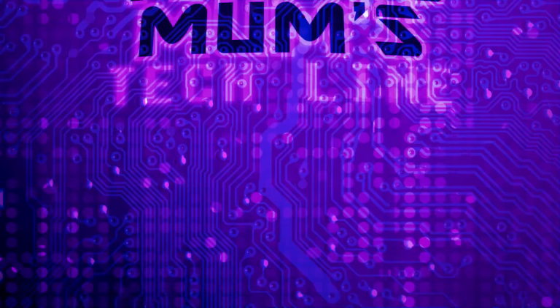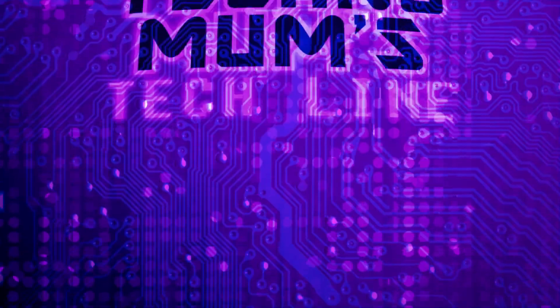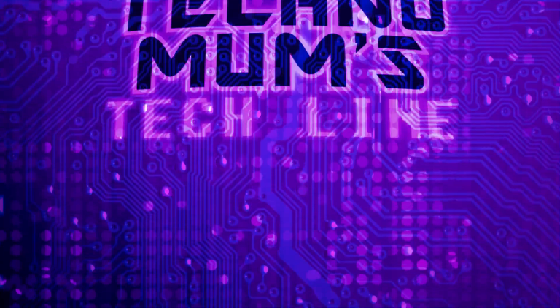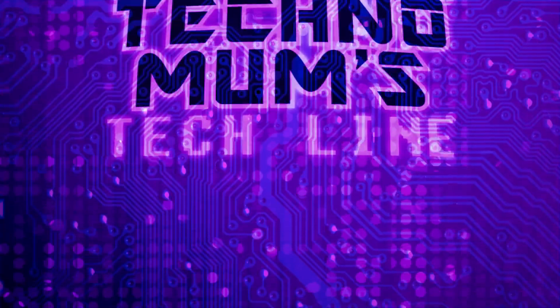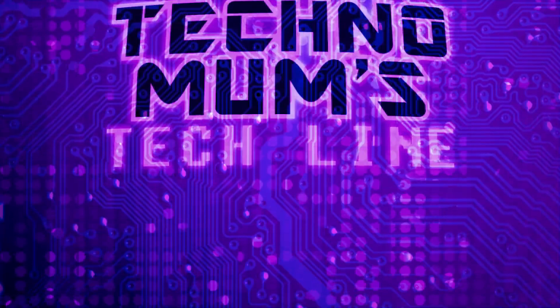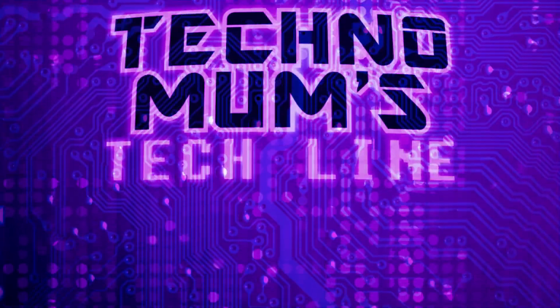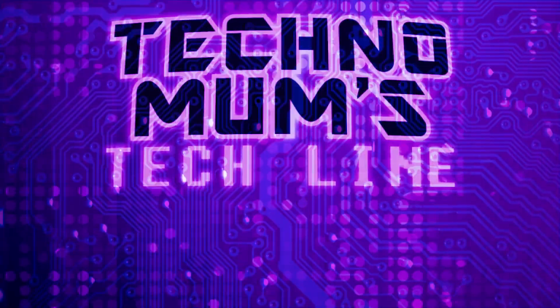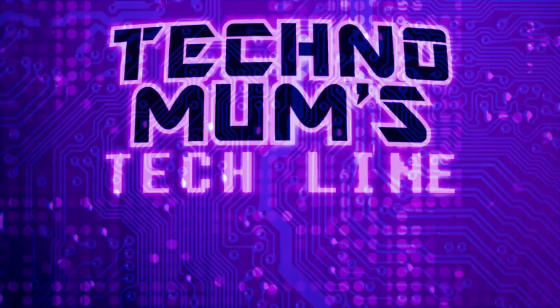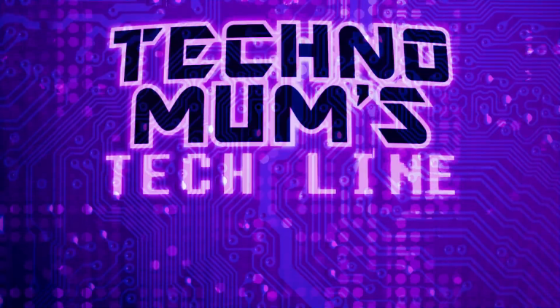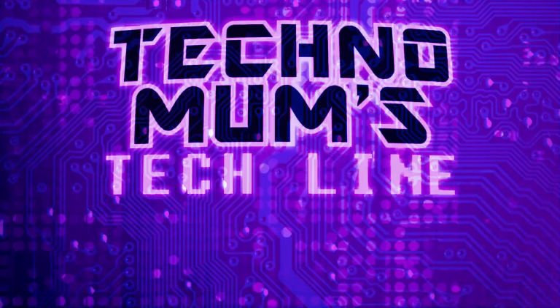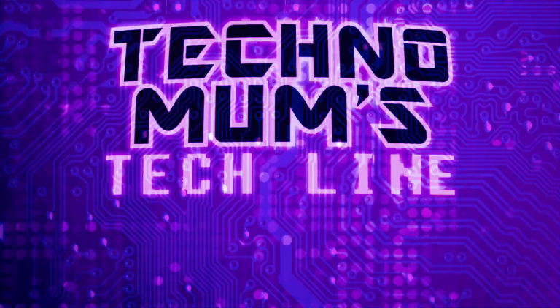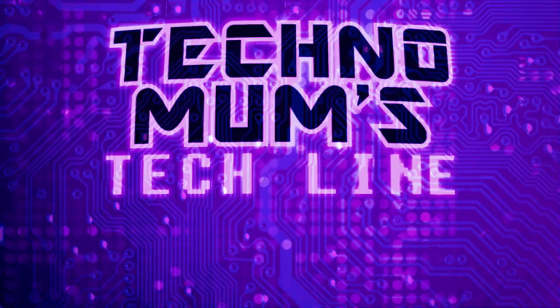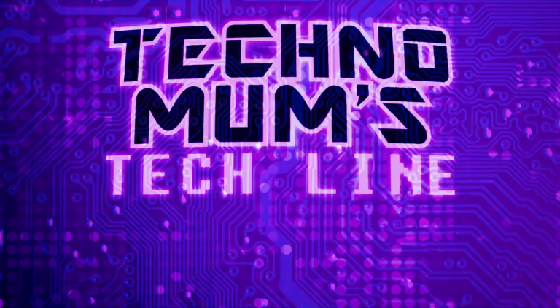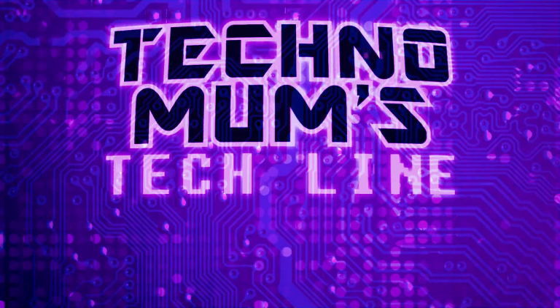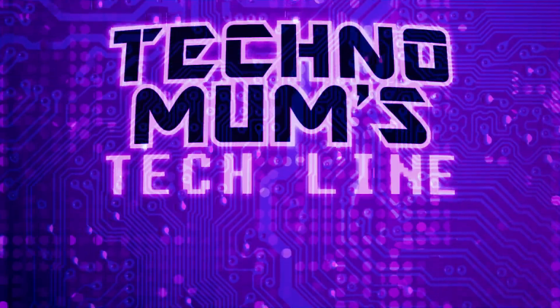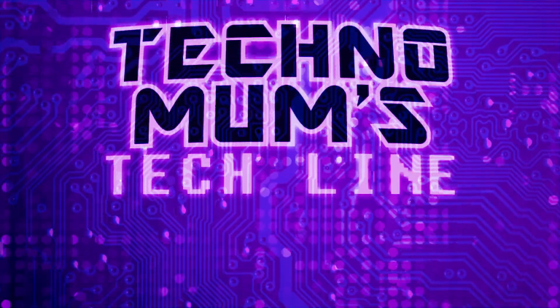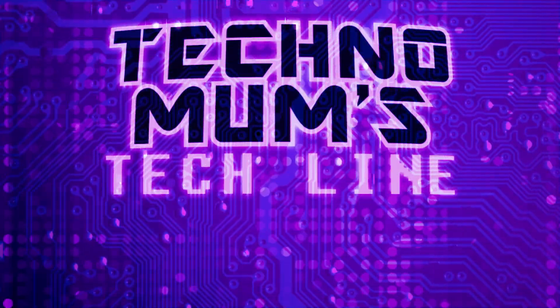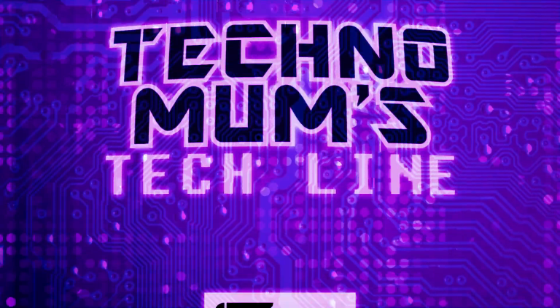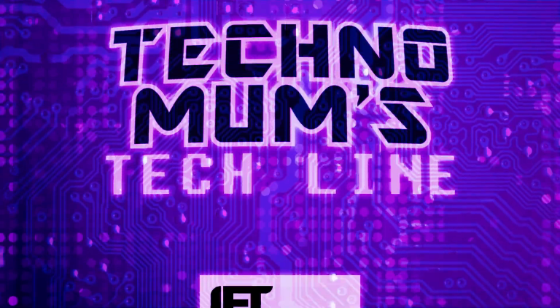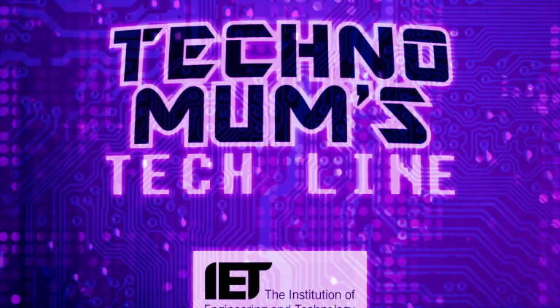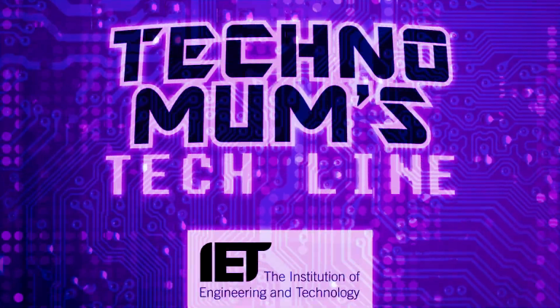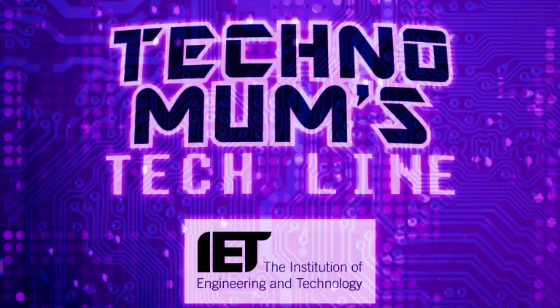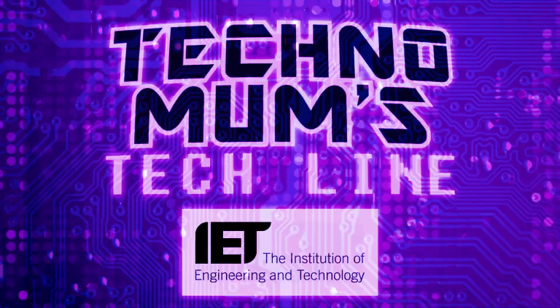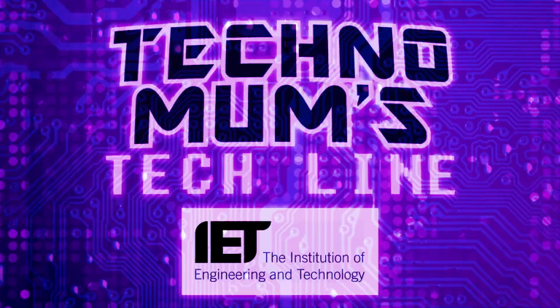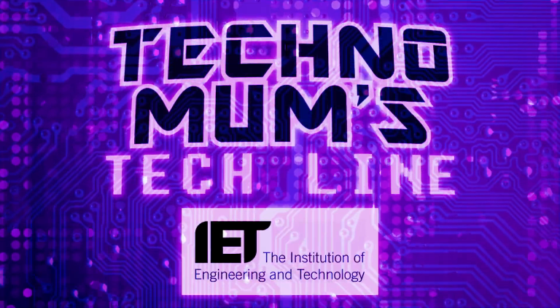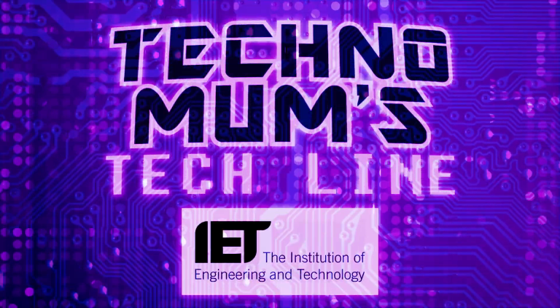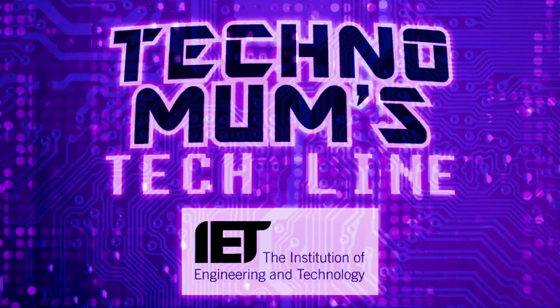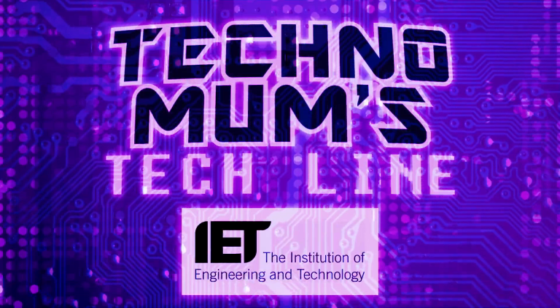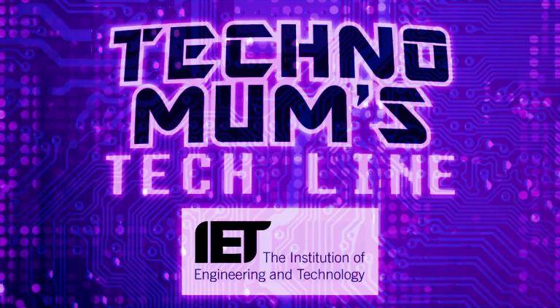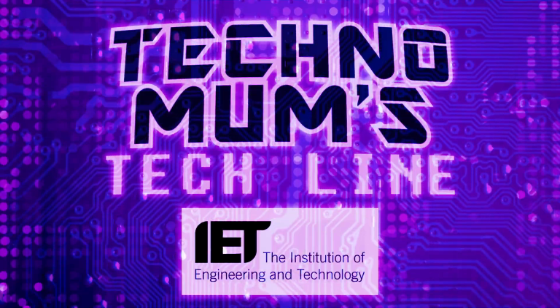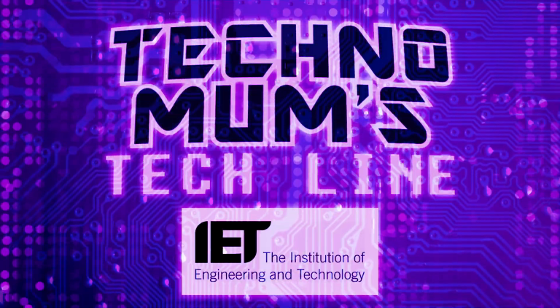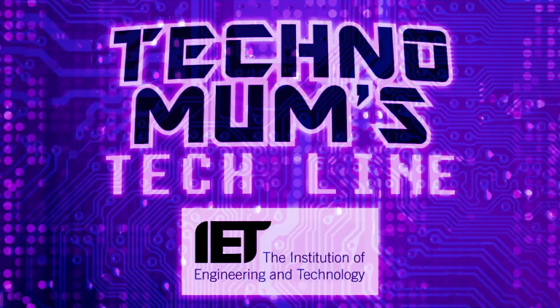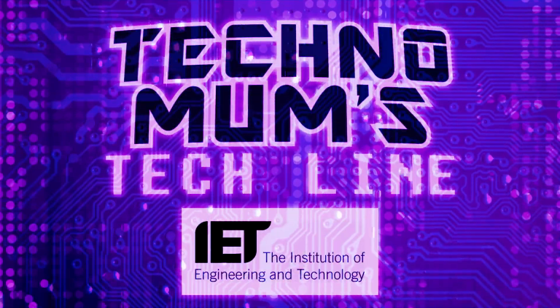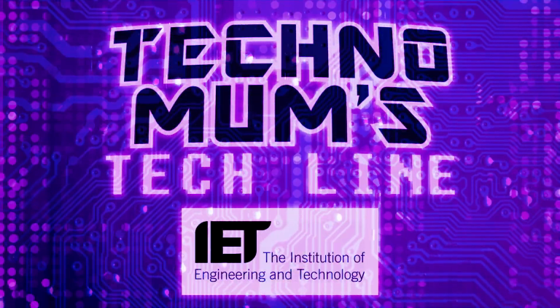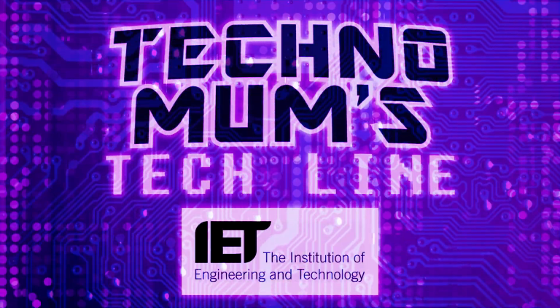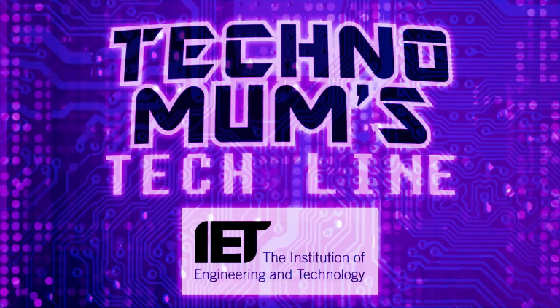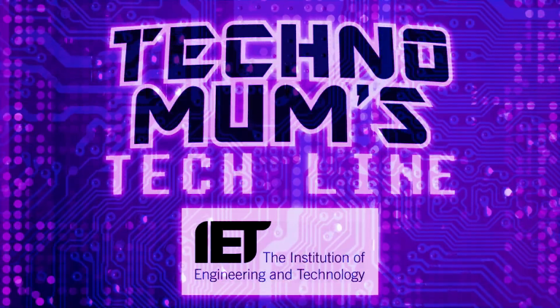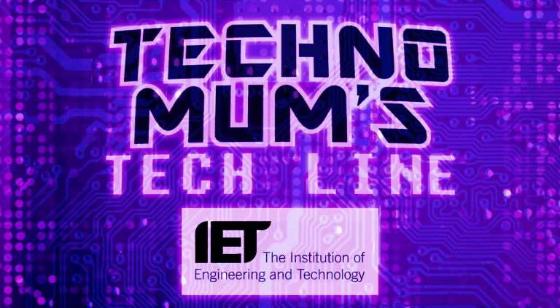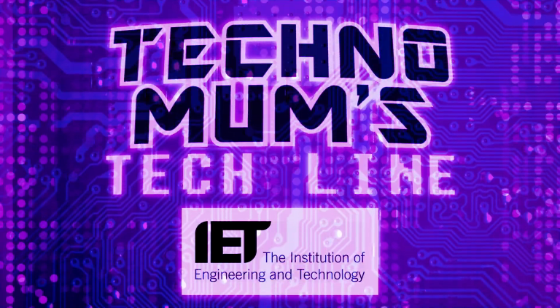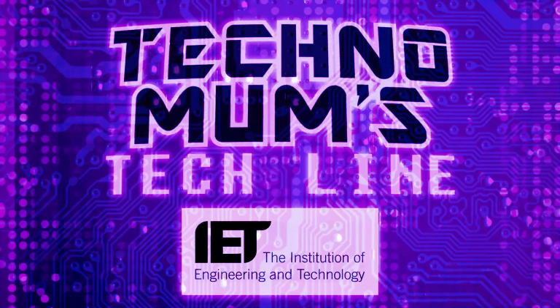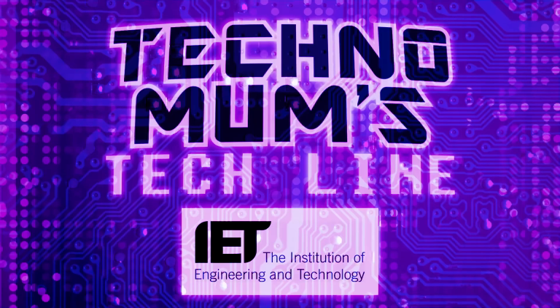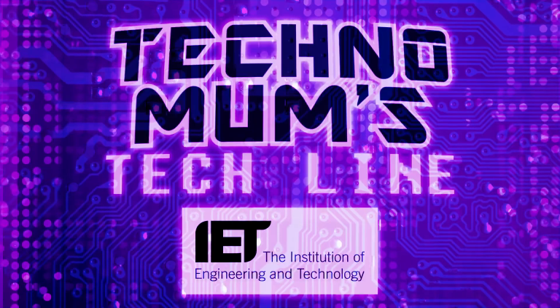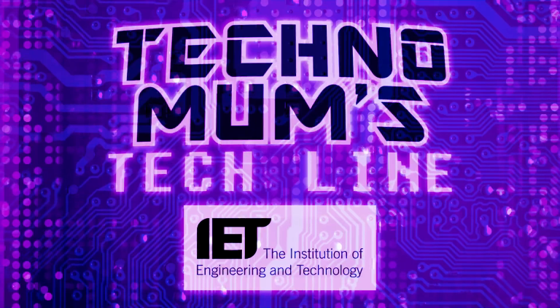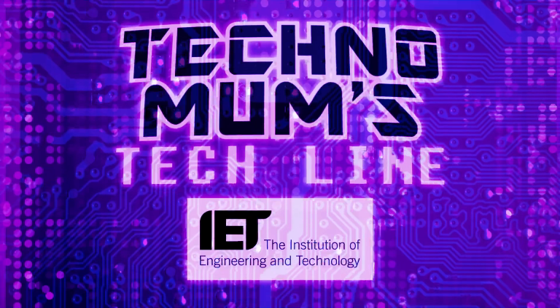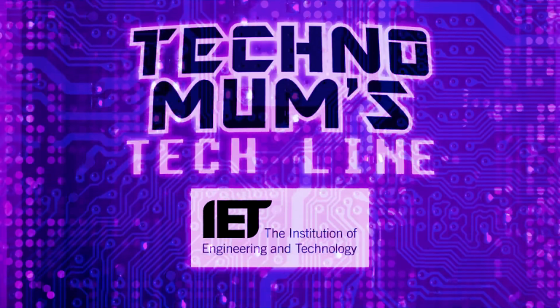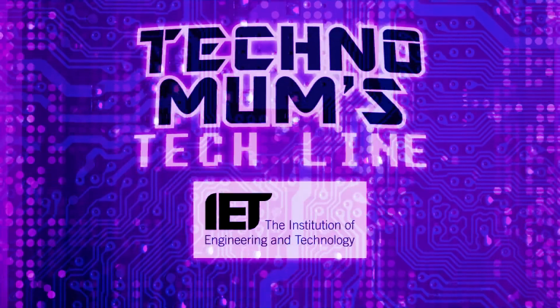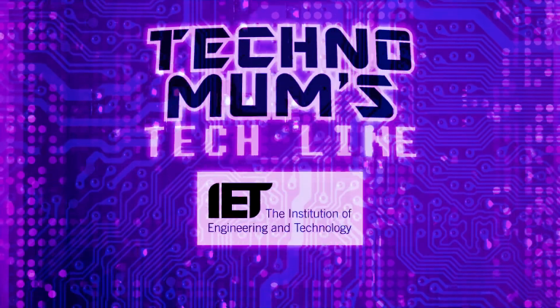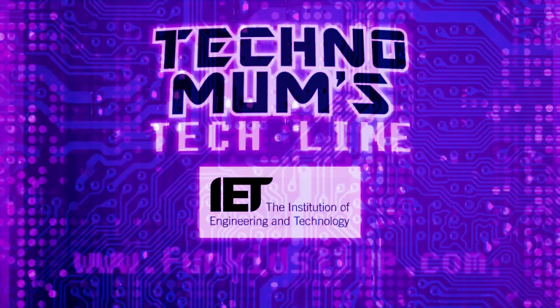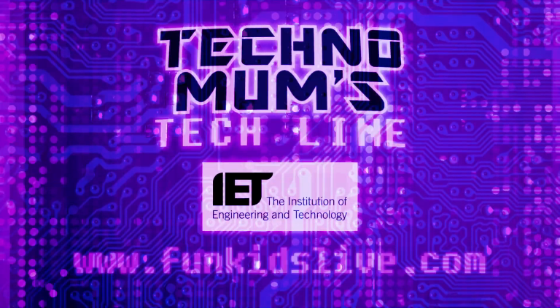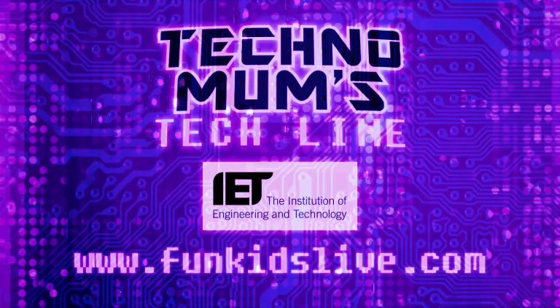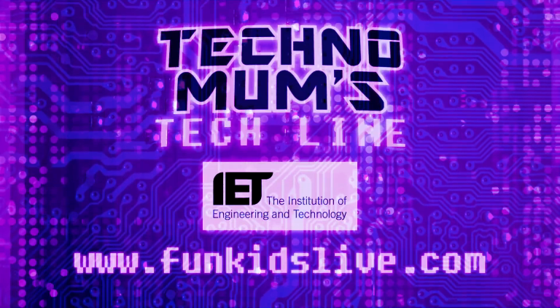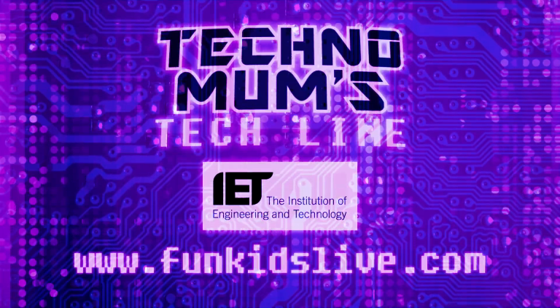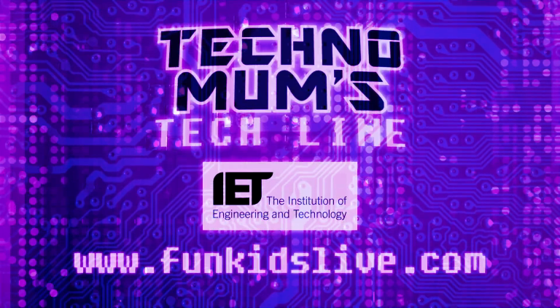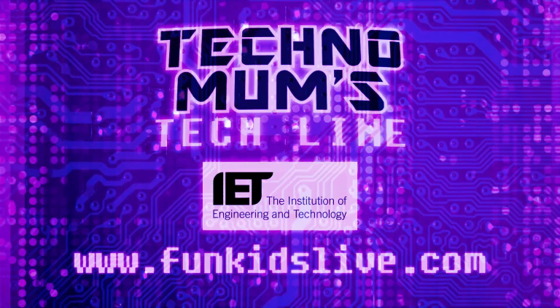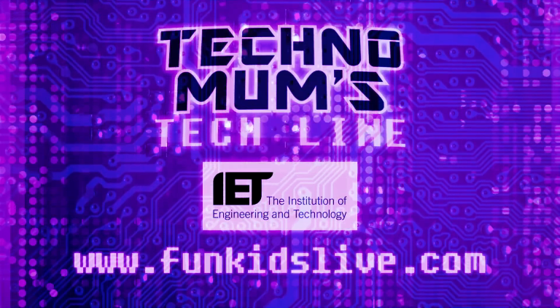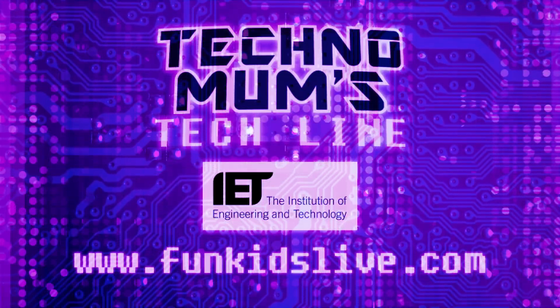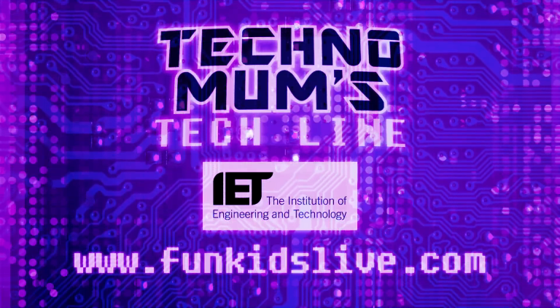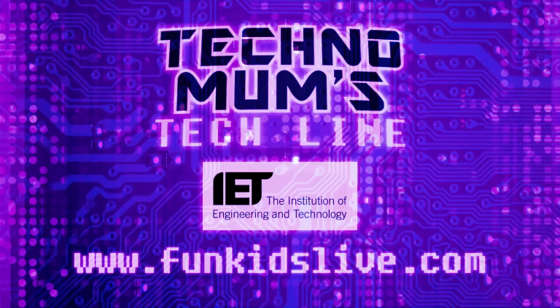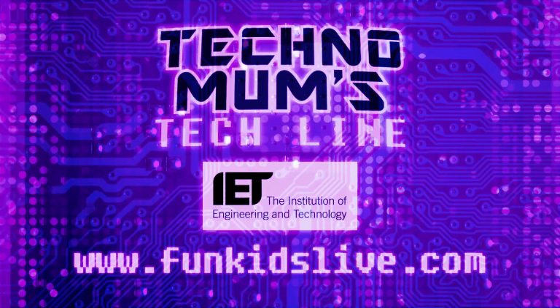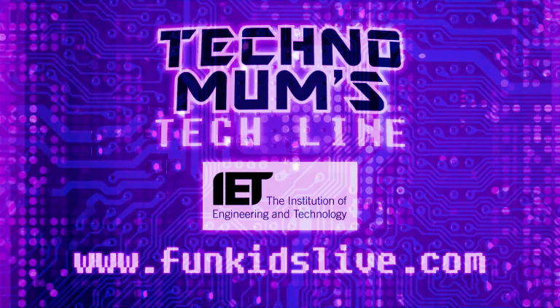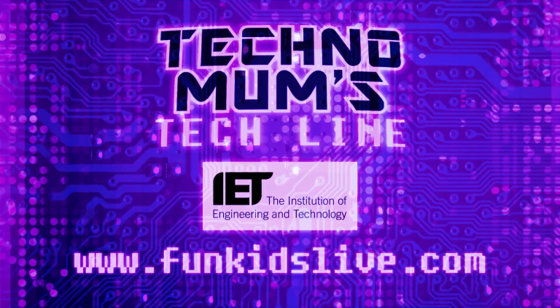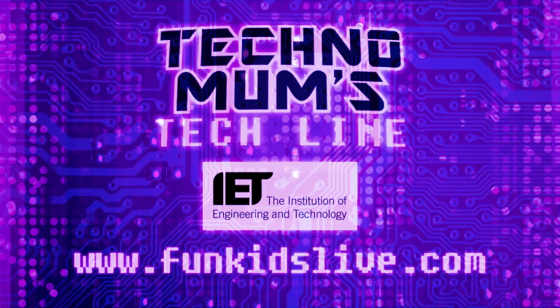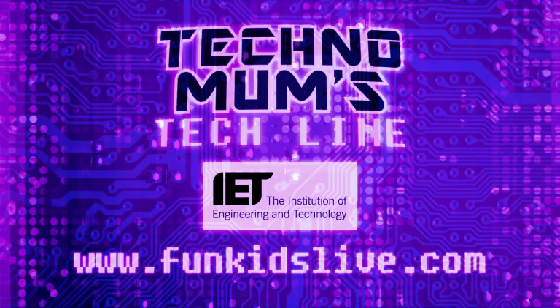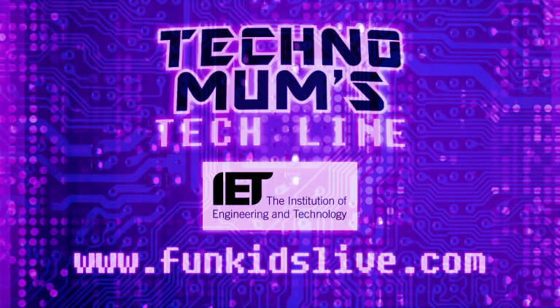Techno Mums Tech Line, with support from the Institution of Engineering and Technology. Find out more at FungusLive.com.